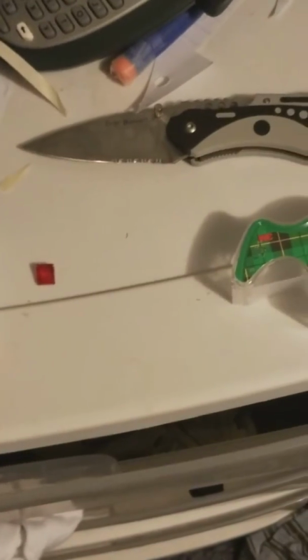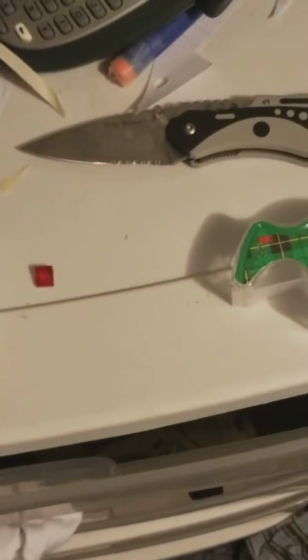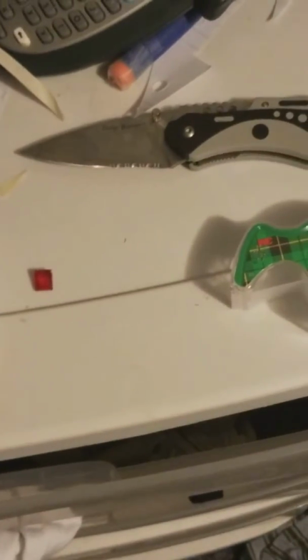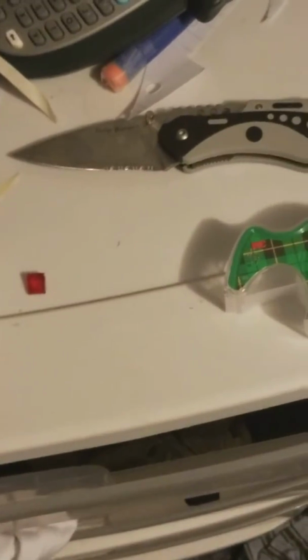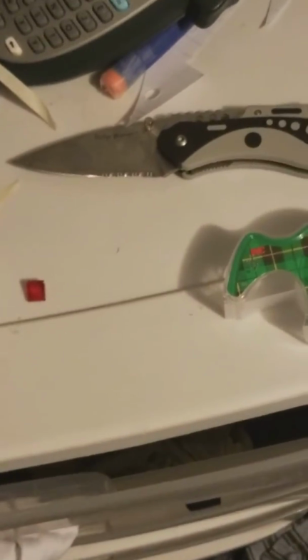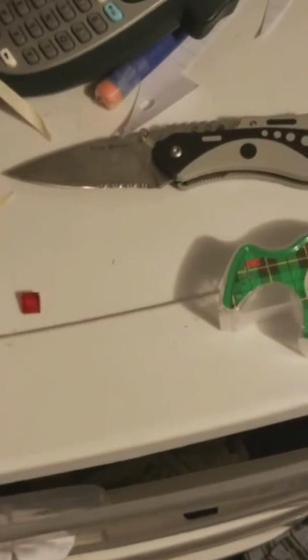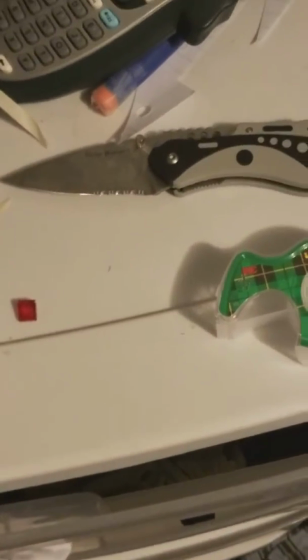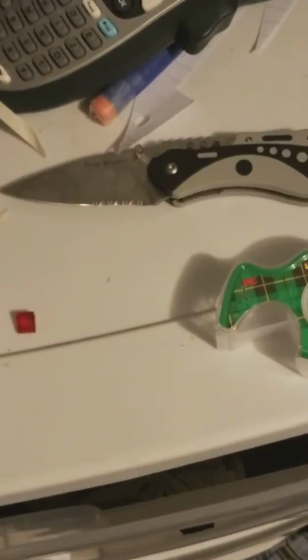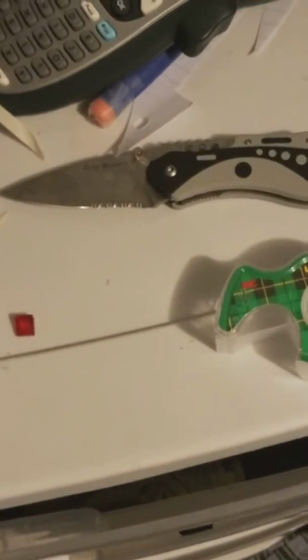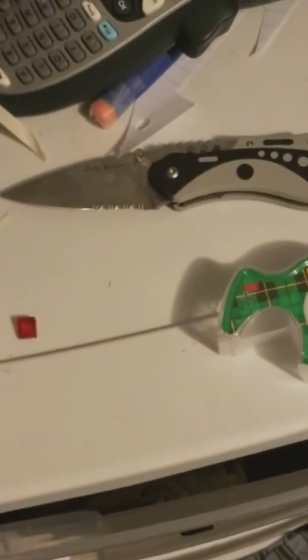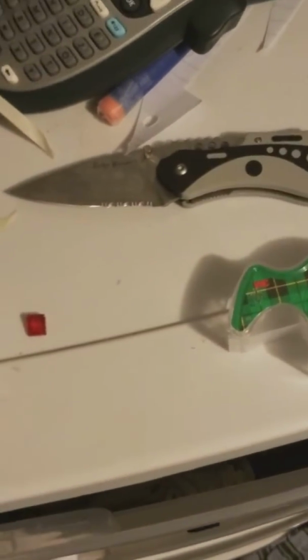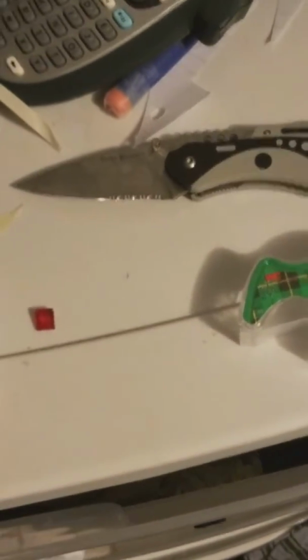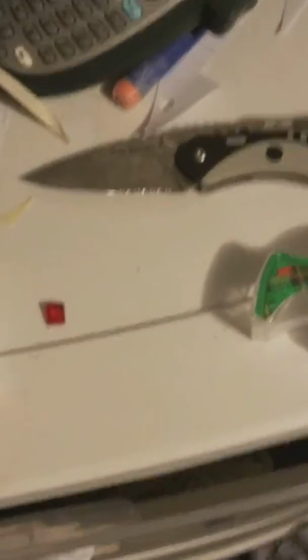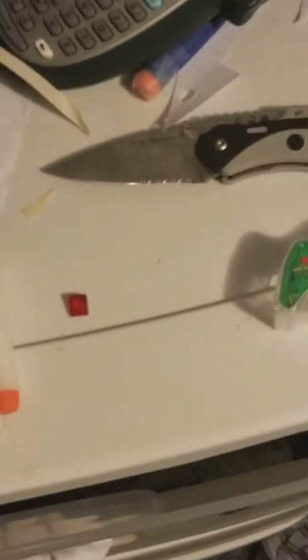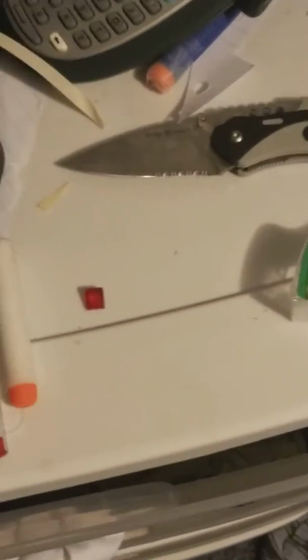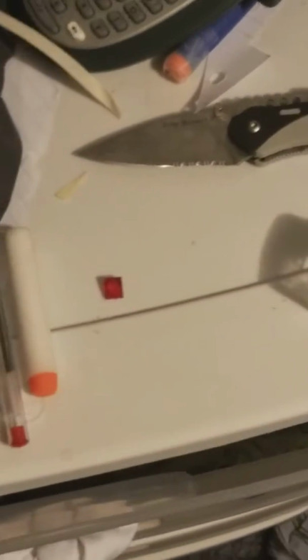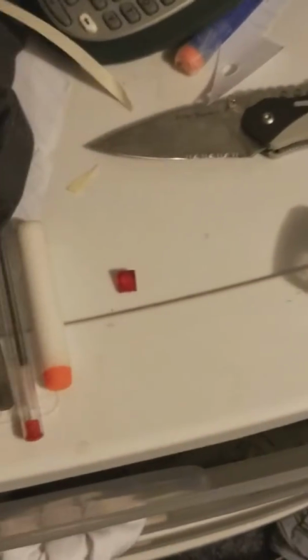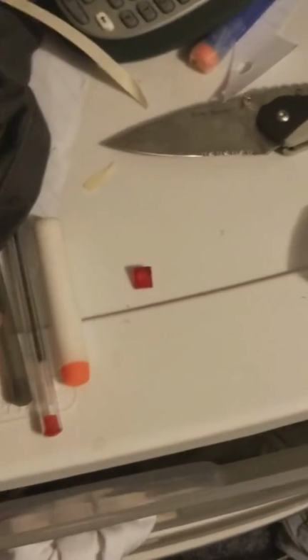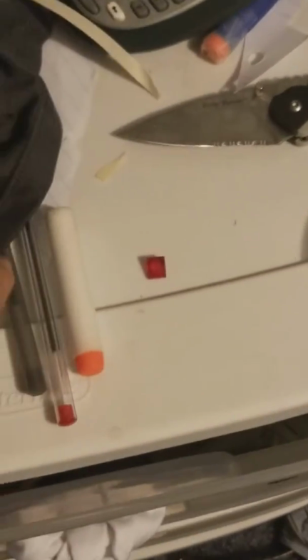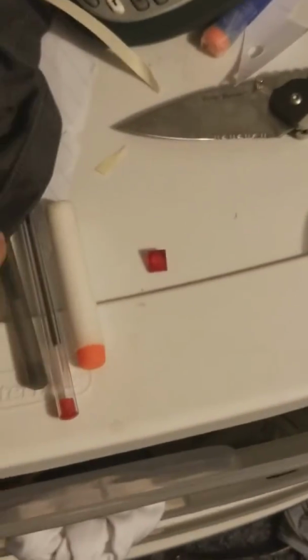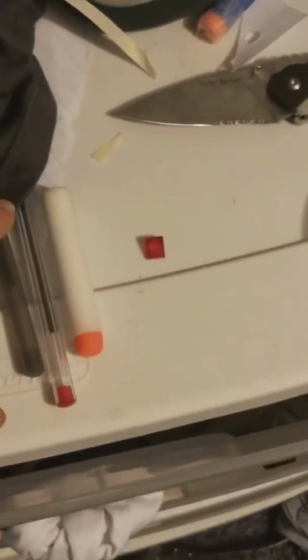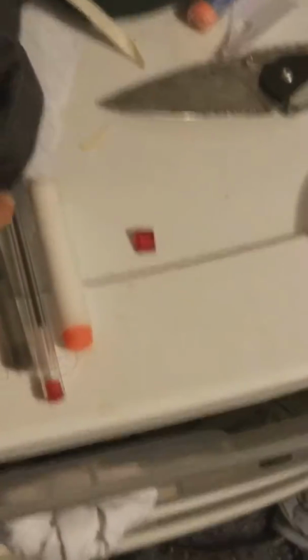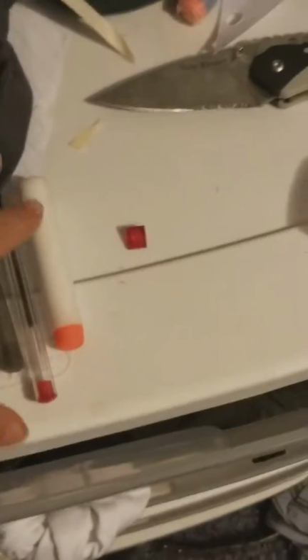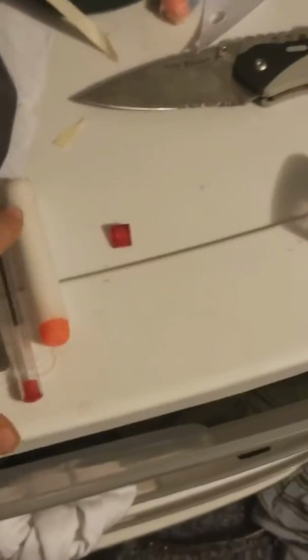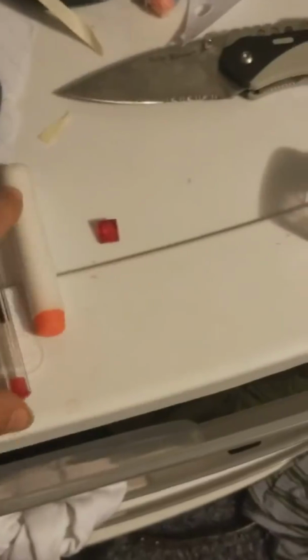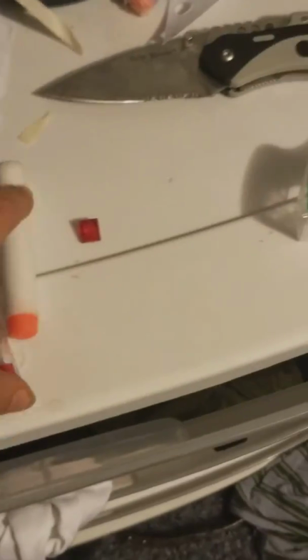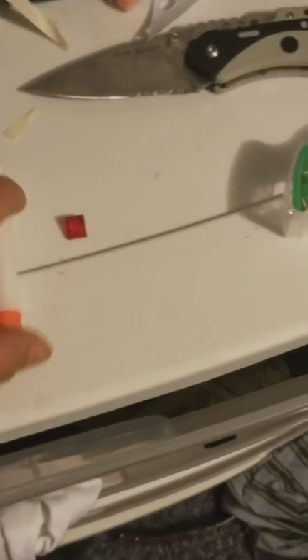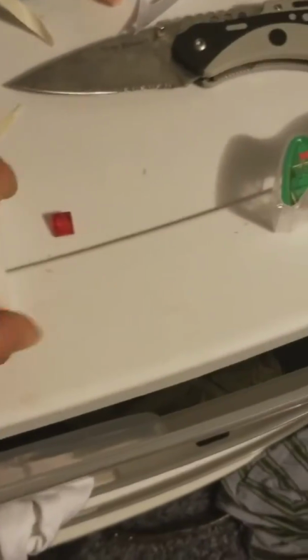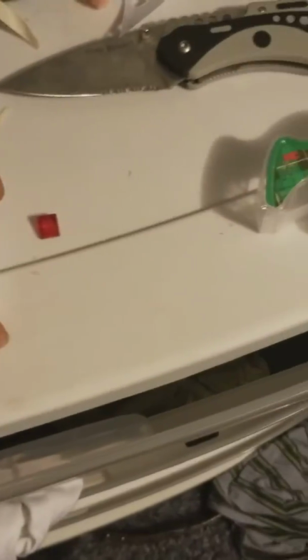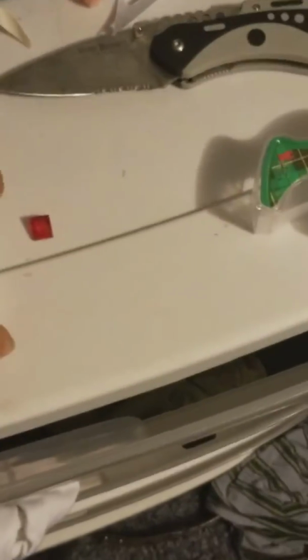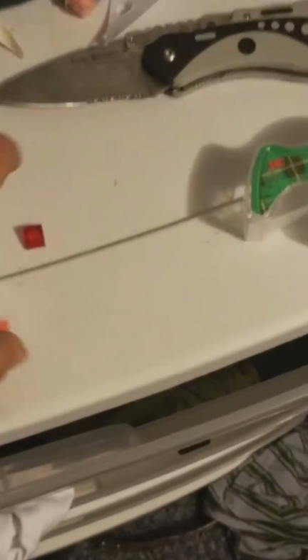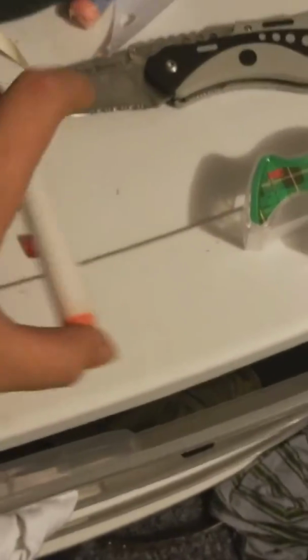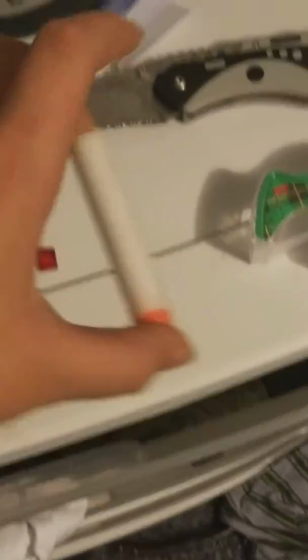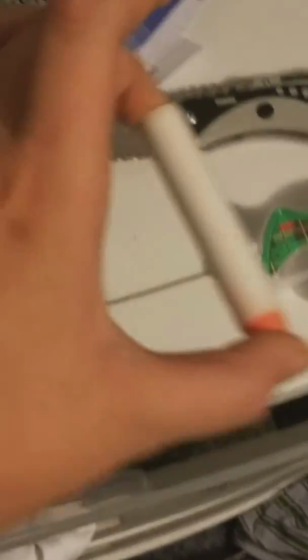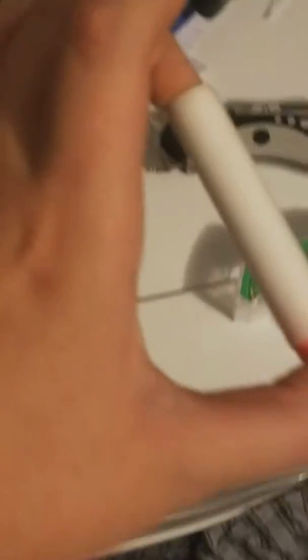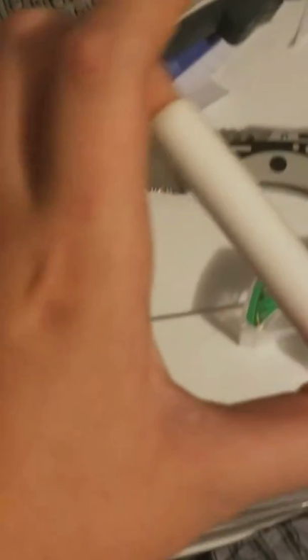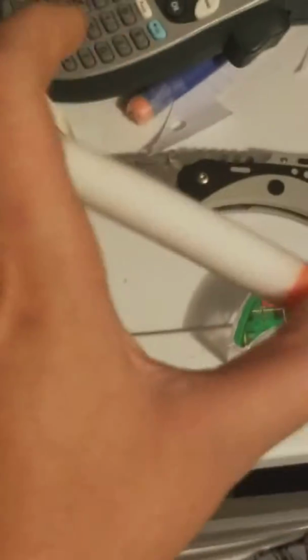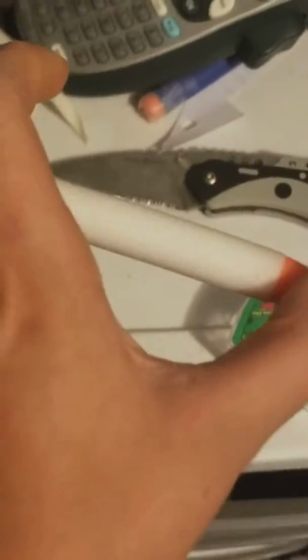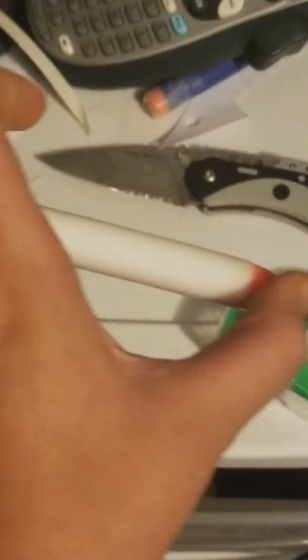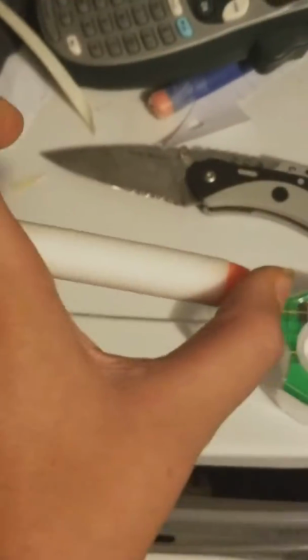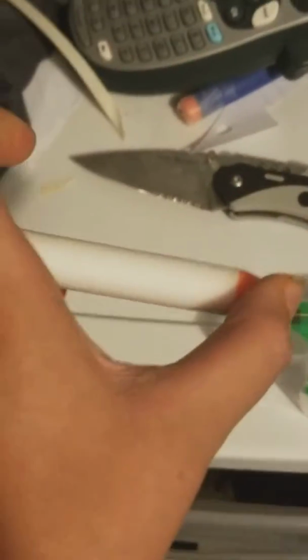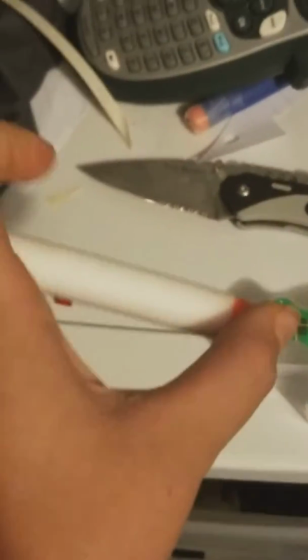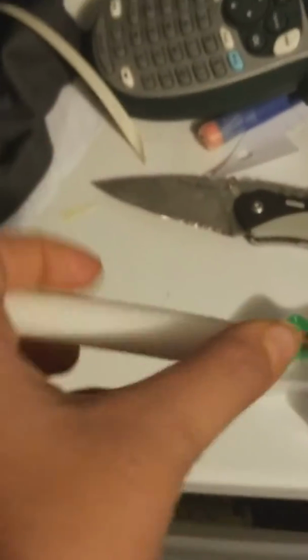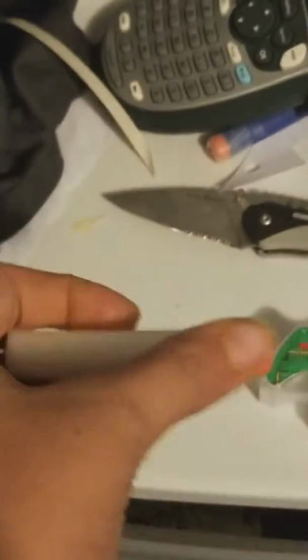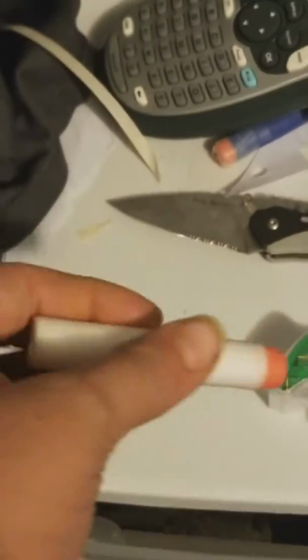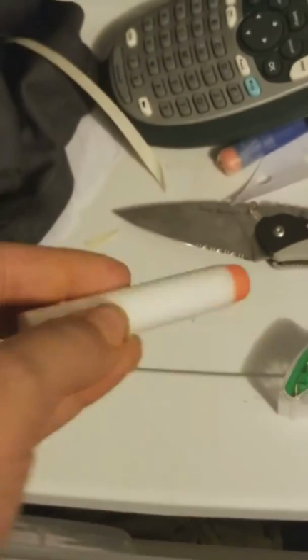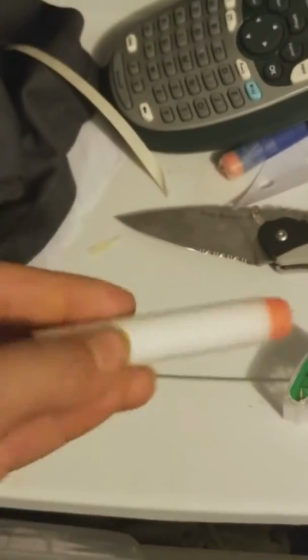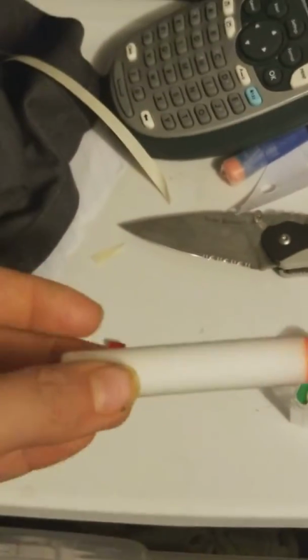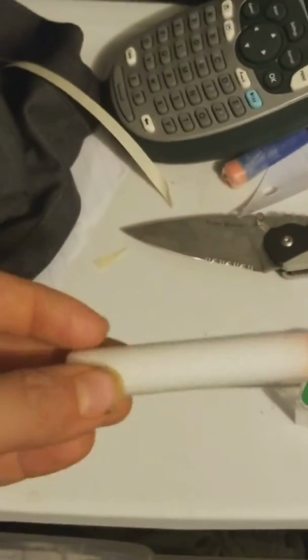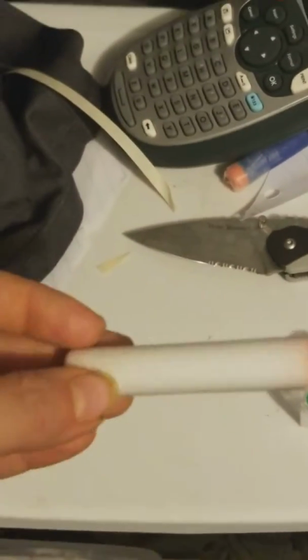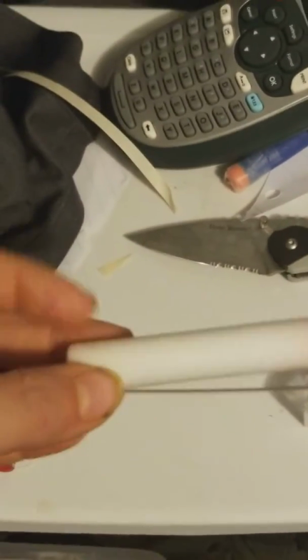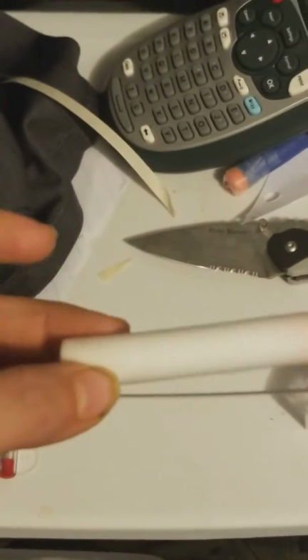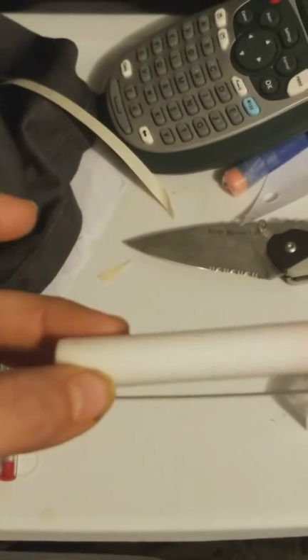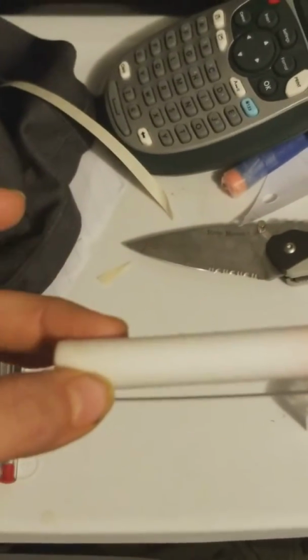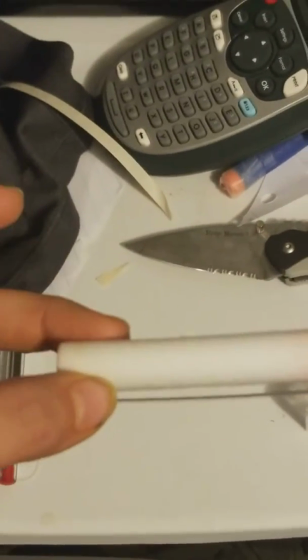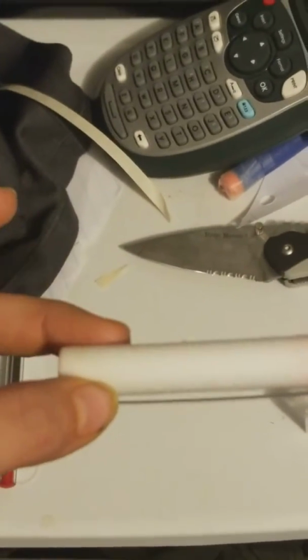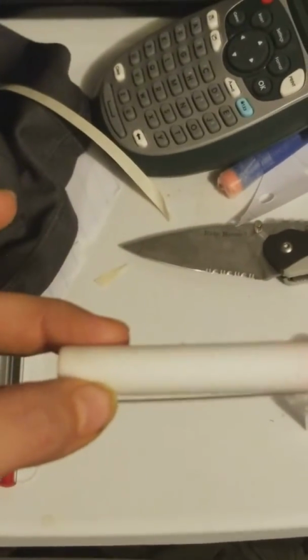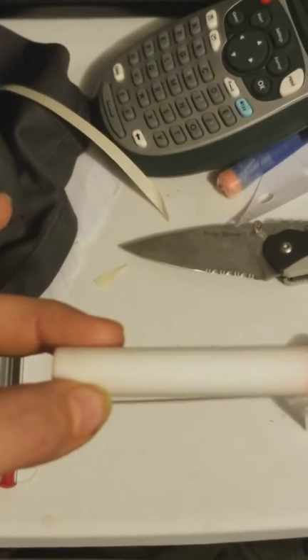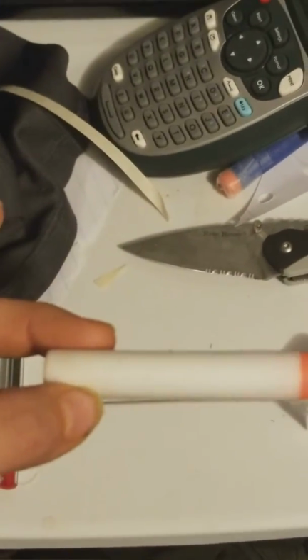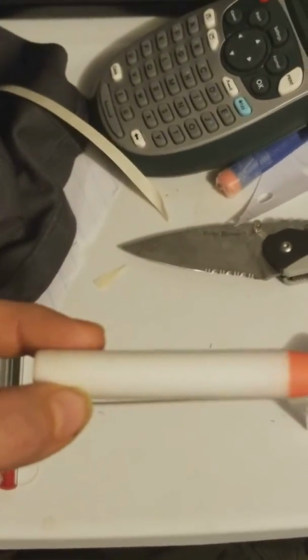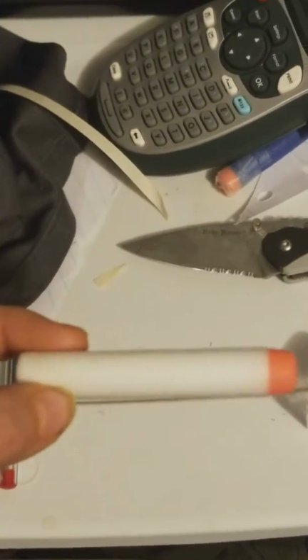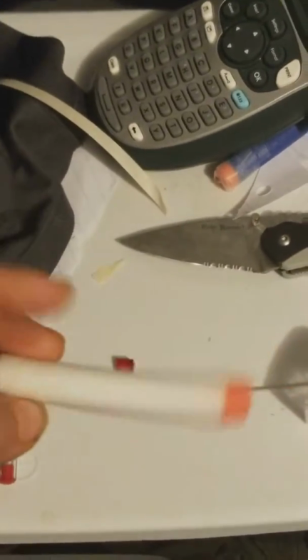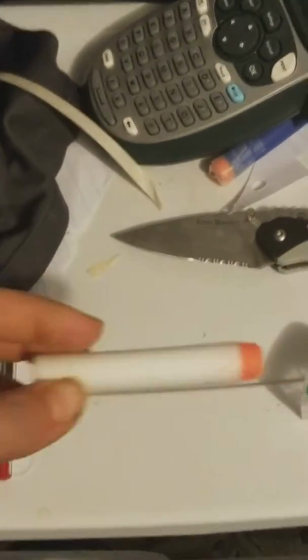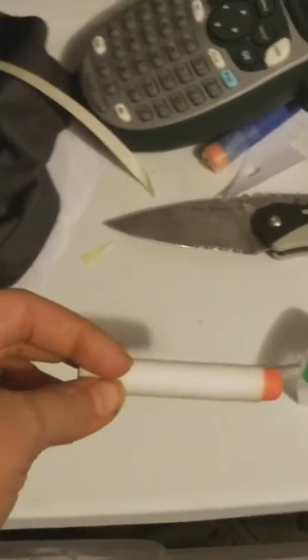Hey guys, Brother Can here. Today I'm going to show you how to double the production of Nerf slugs and also make a weird tip for a Nerf slug.